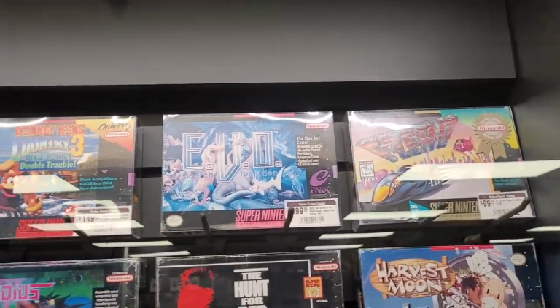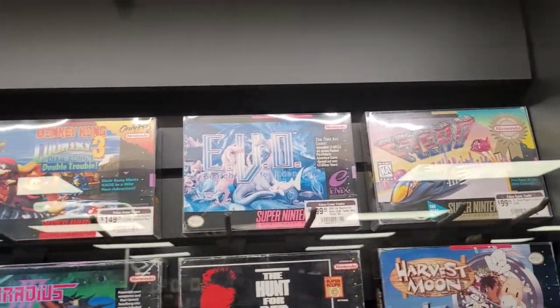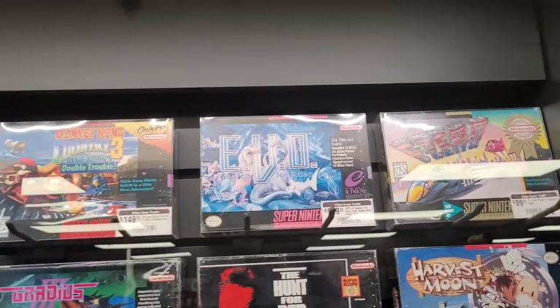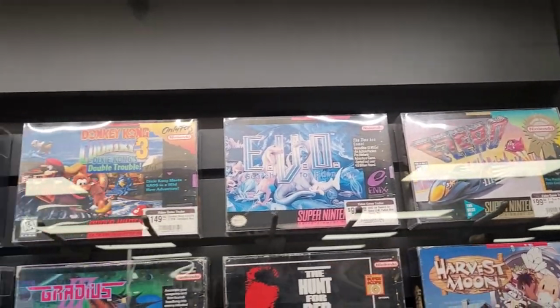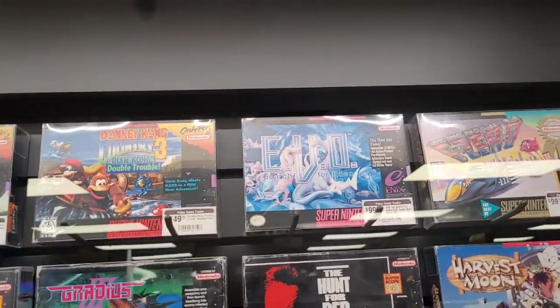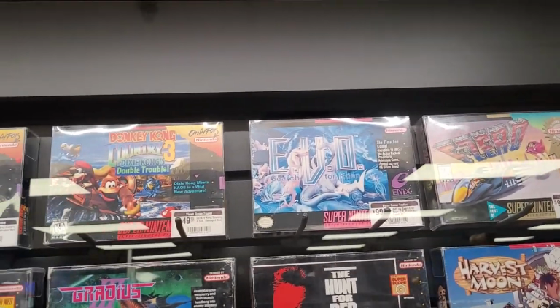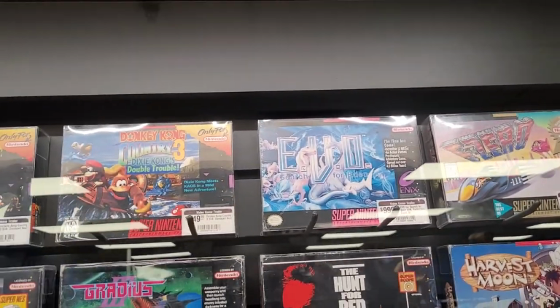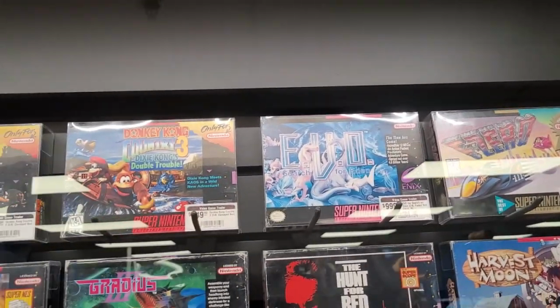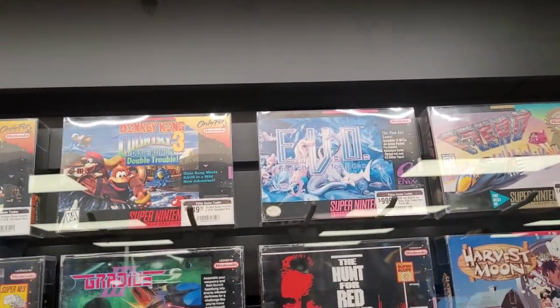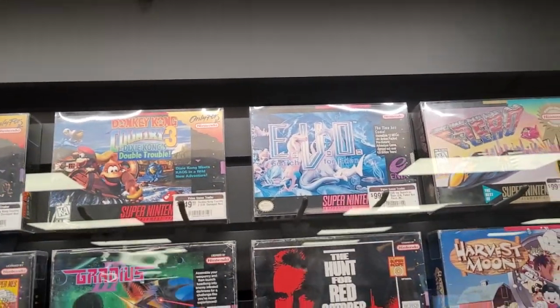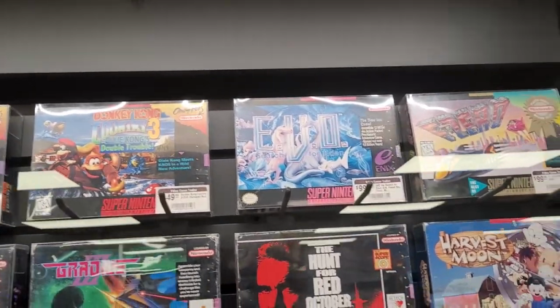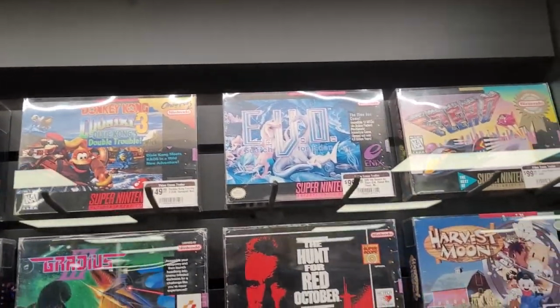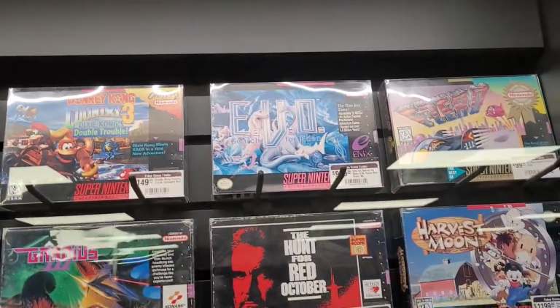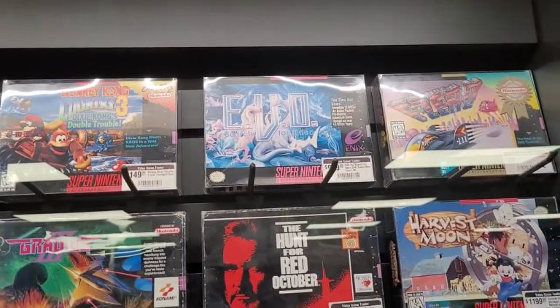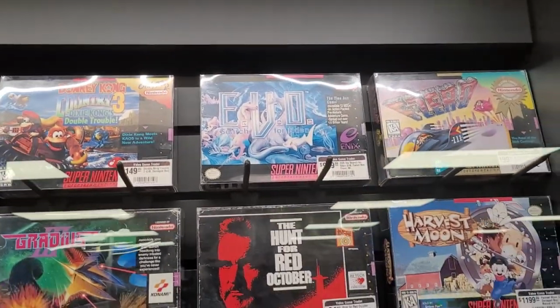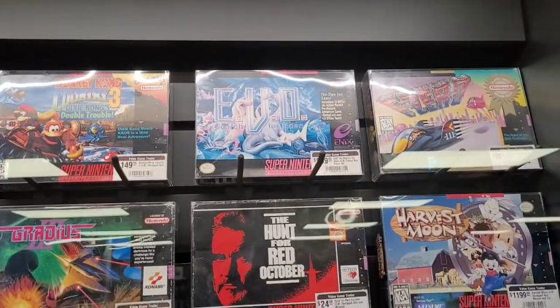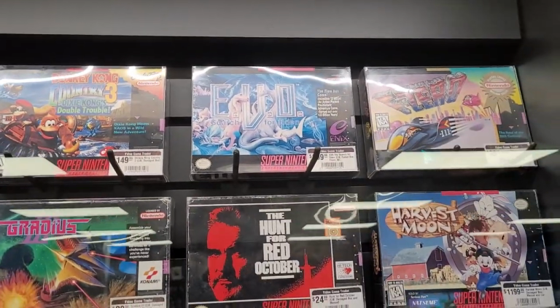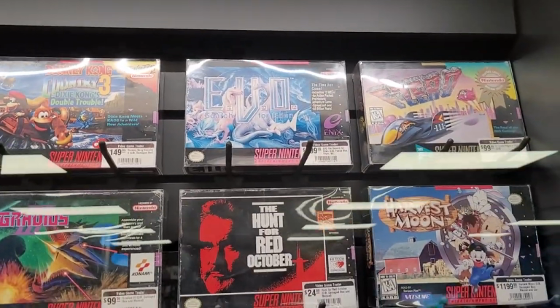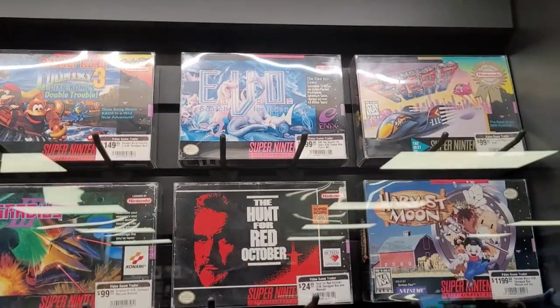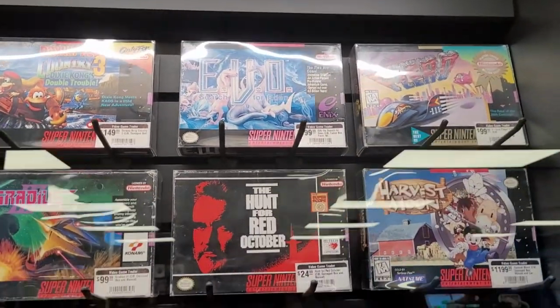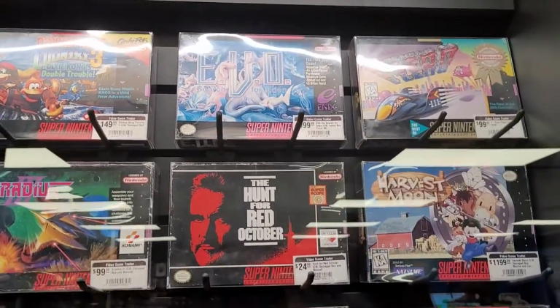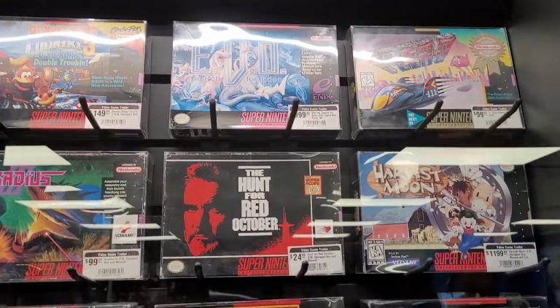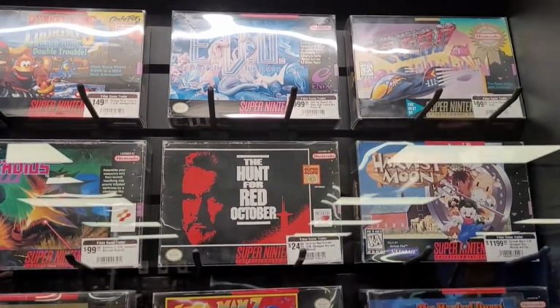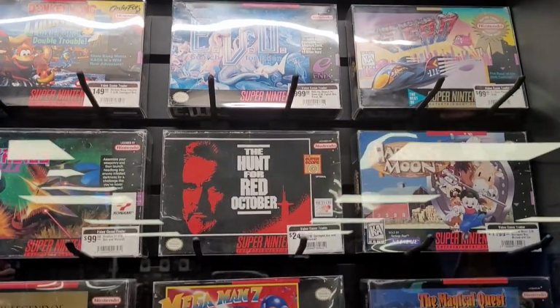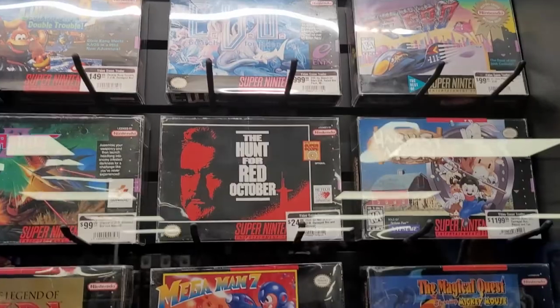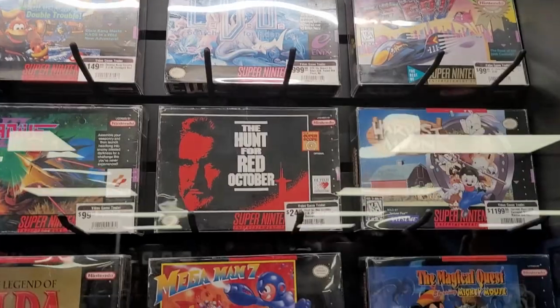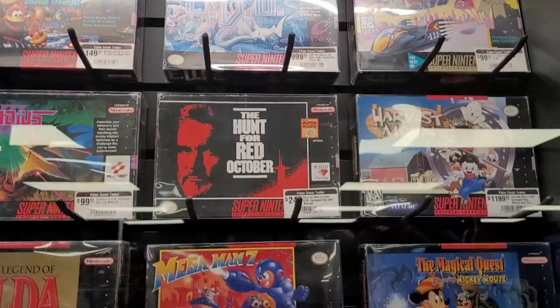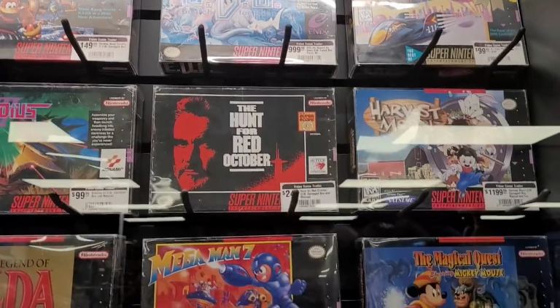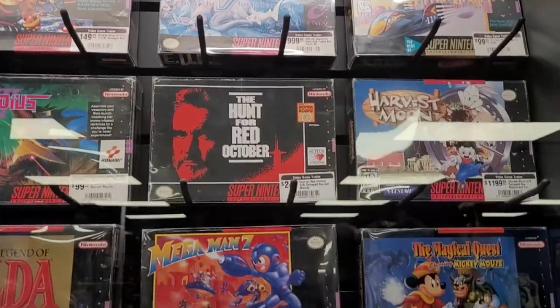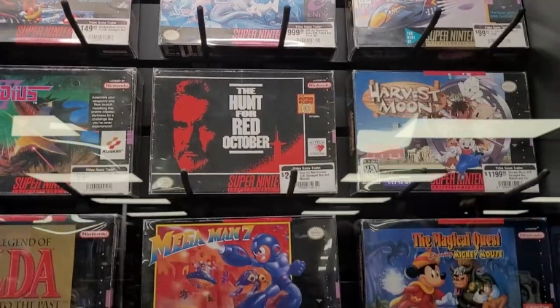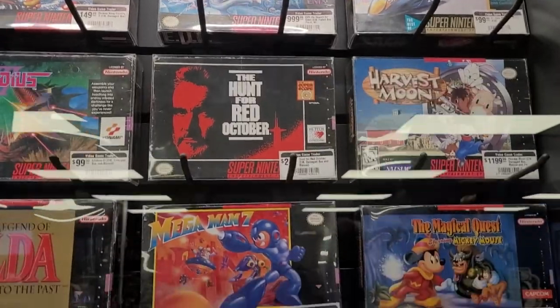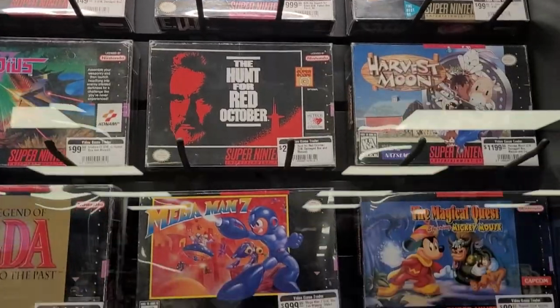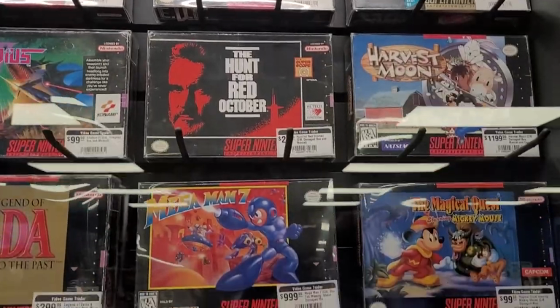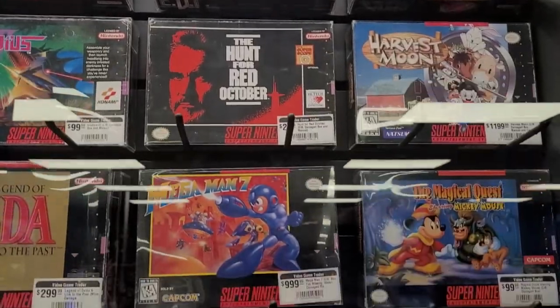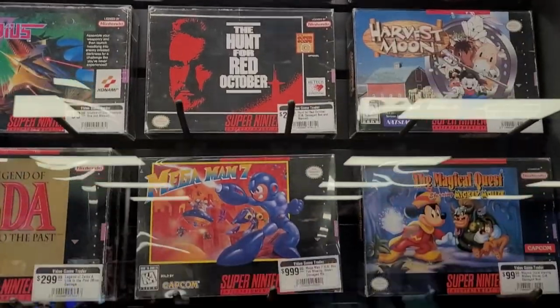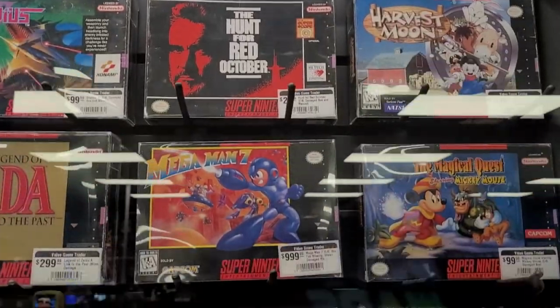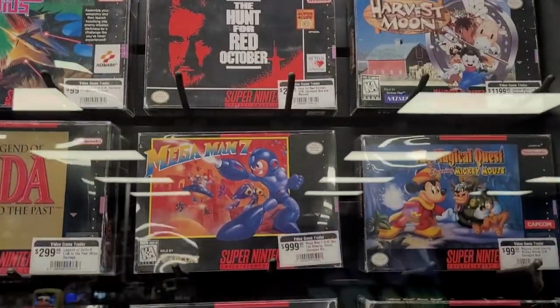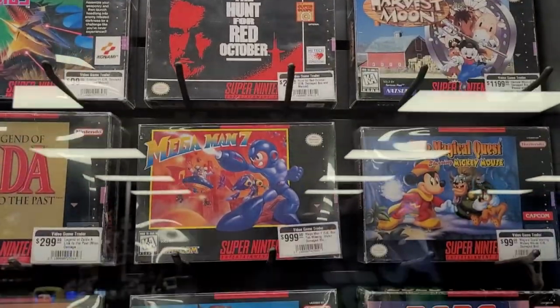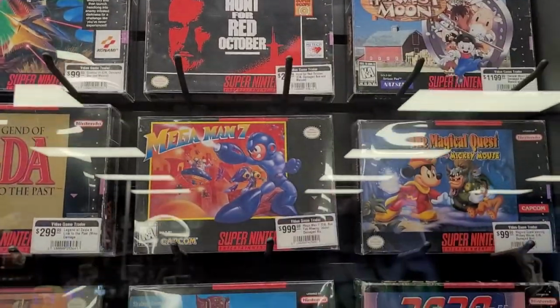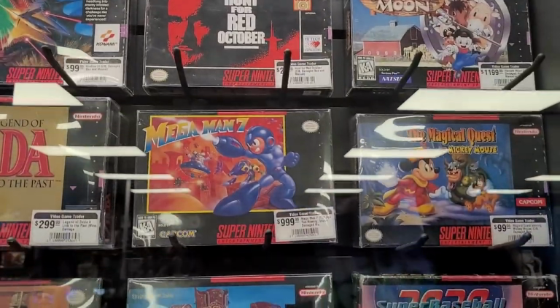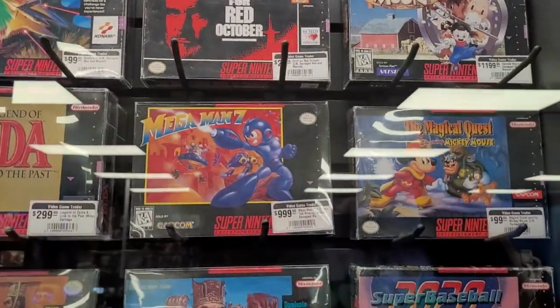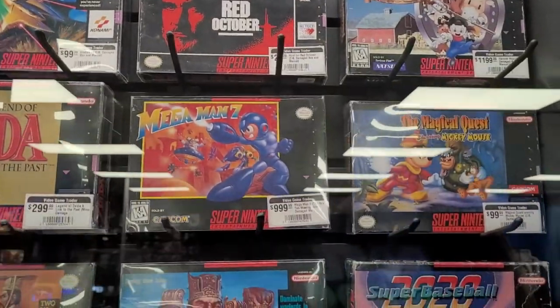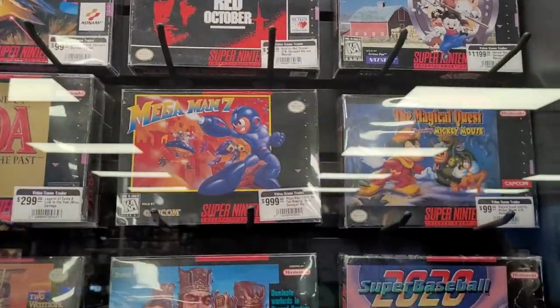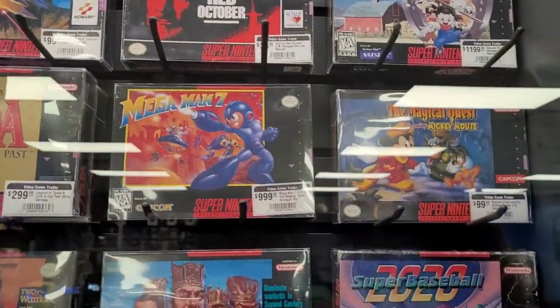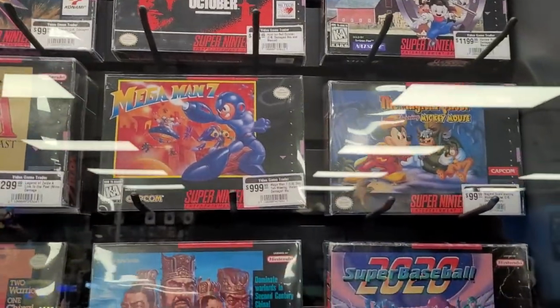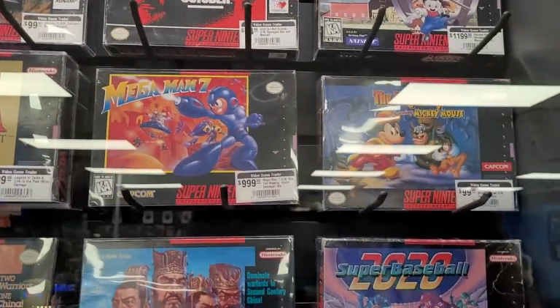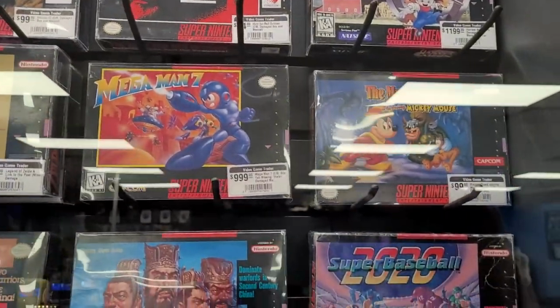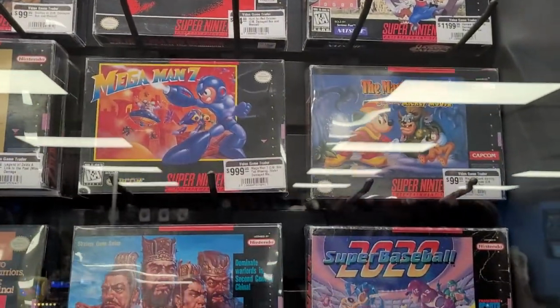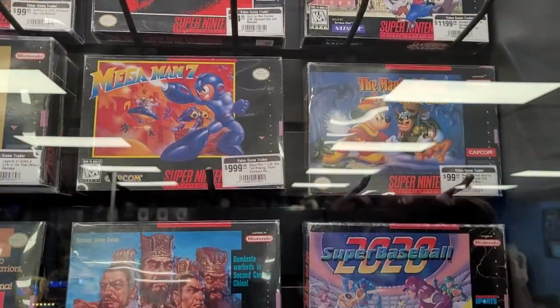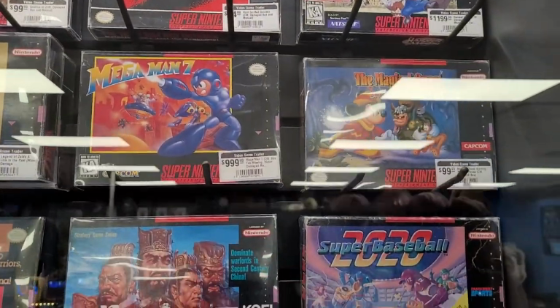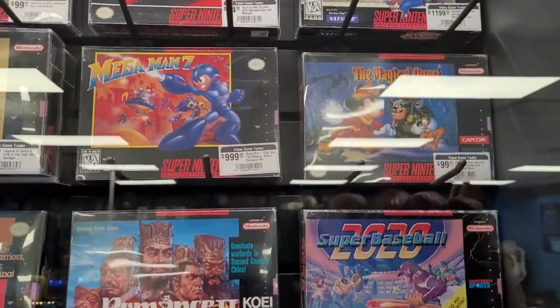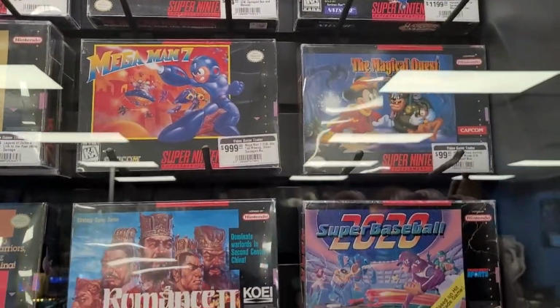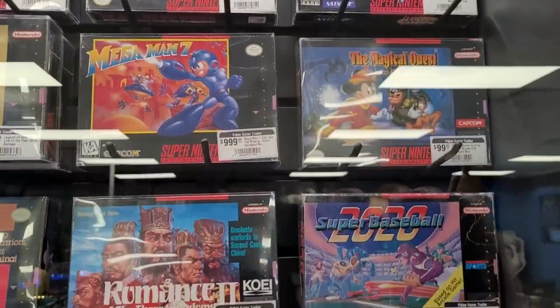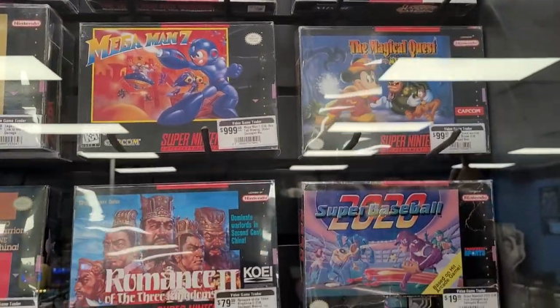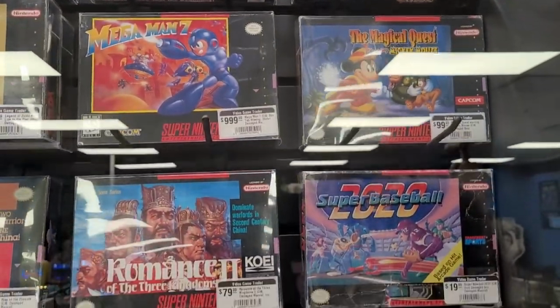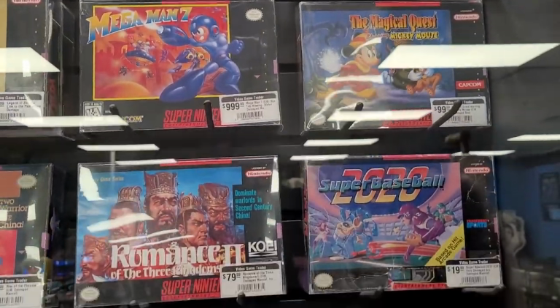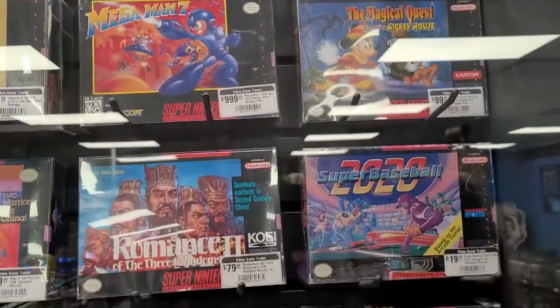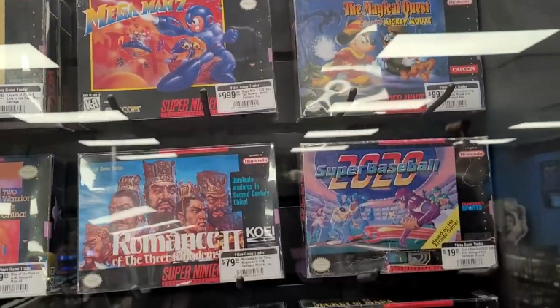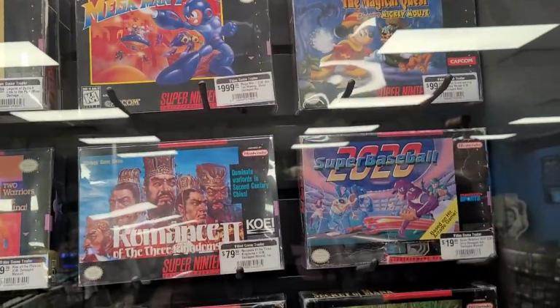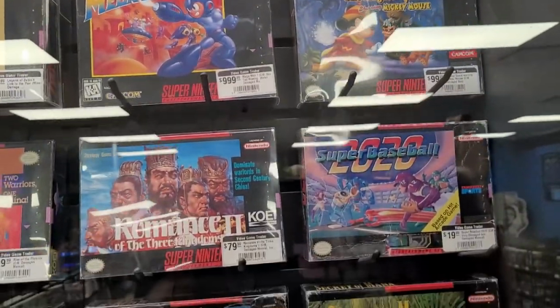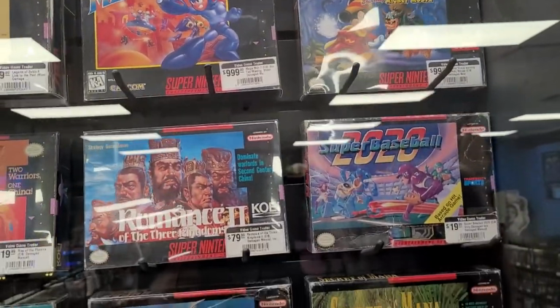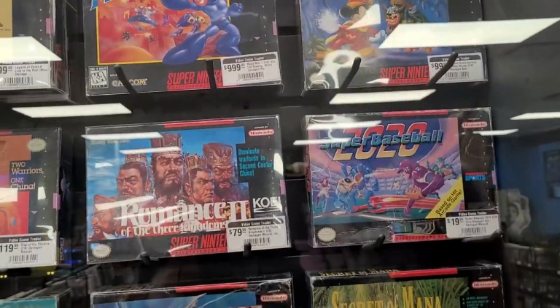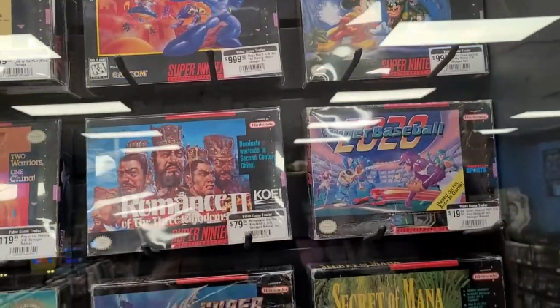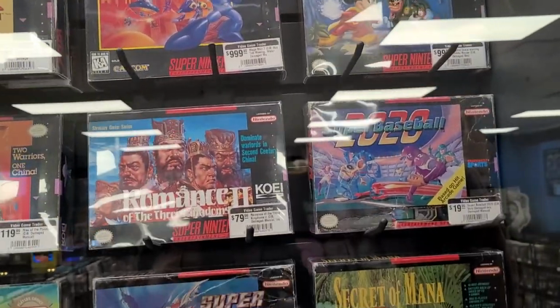Harvest Moon — nice. Shauna loves the Harvest Moon games; you can get that for her for Christmas maybe. She's been looking for one.